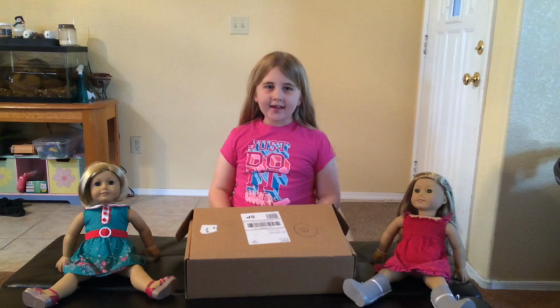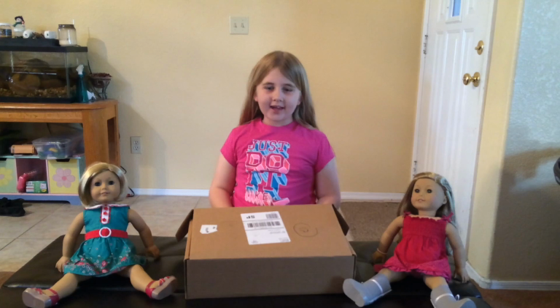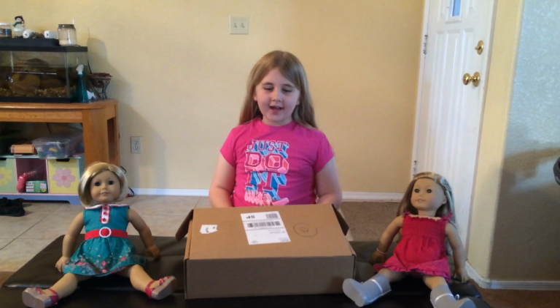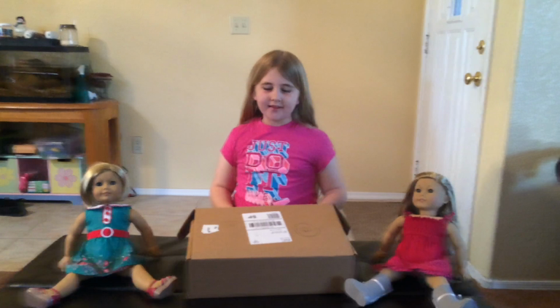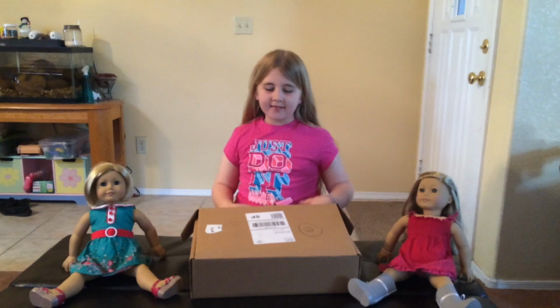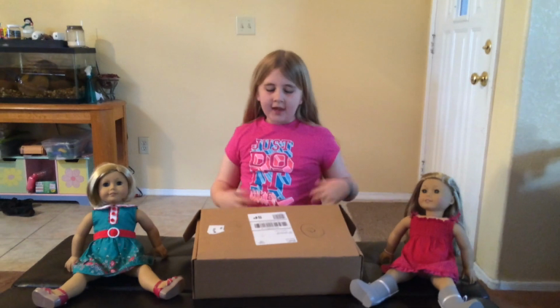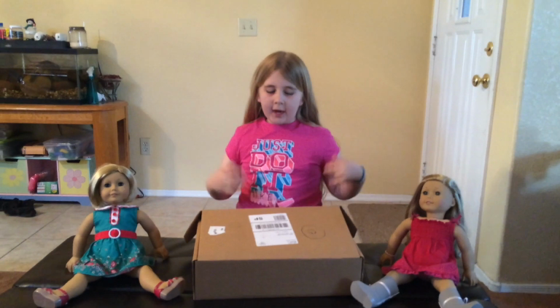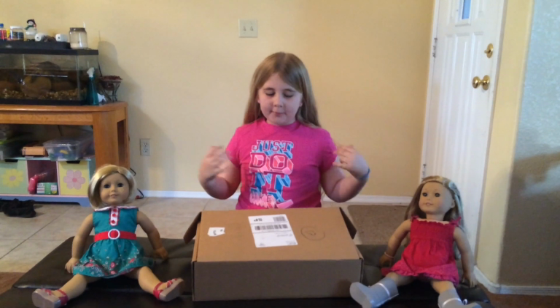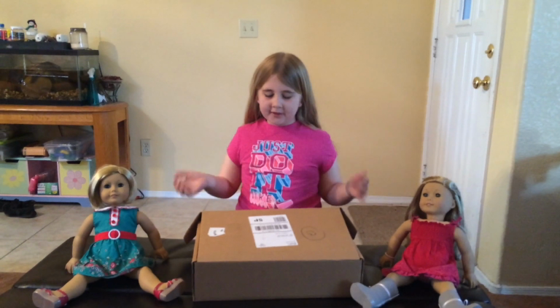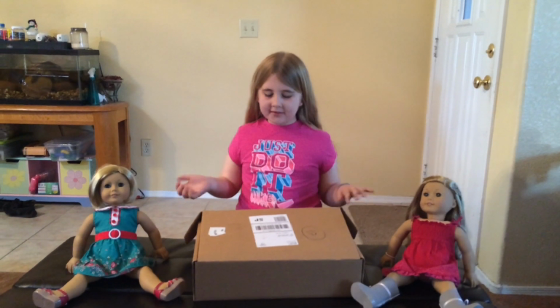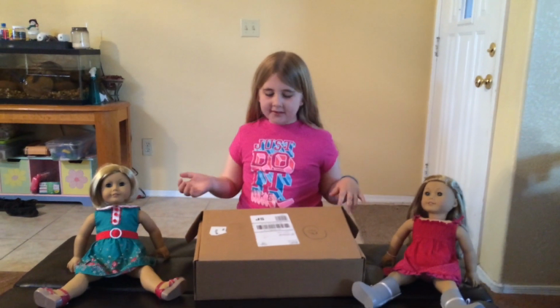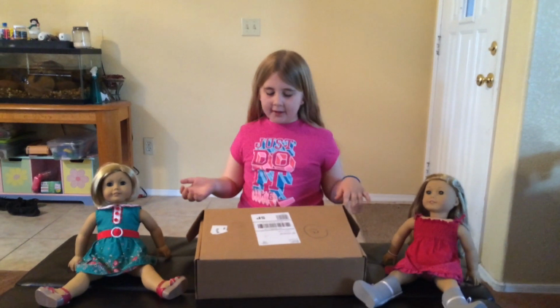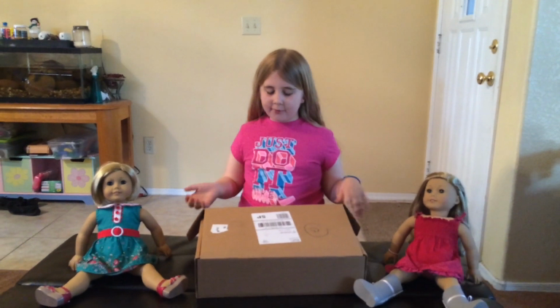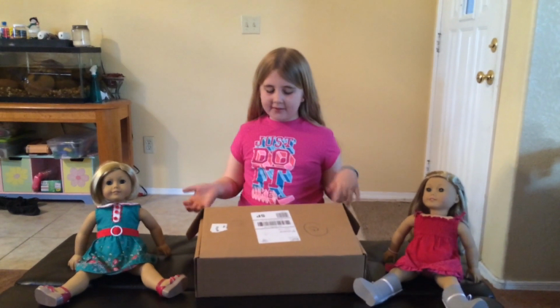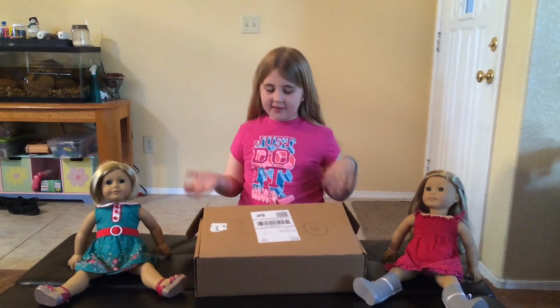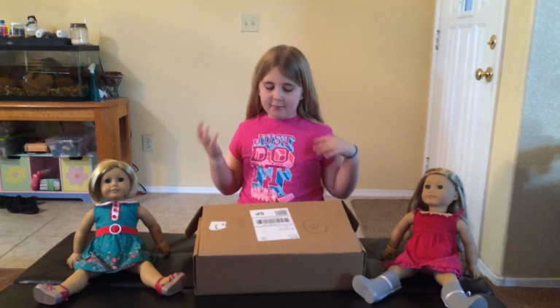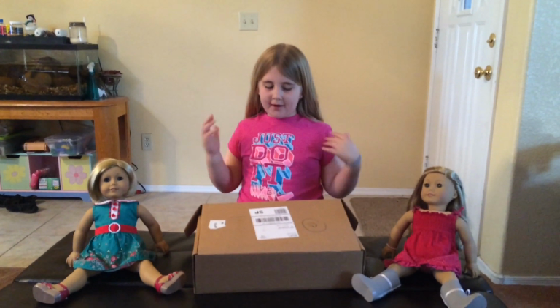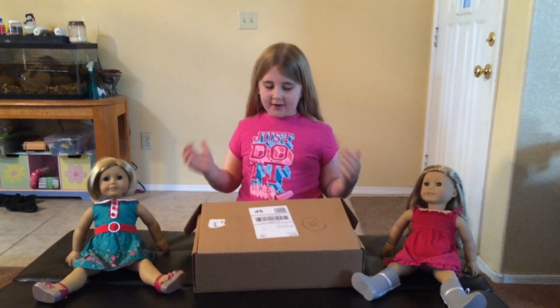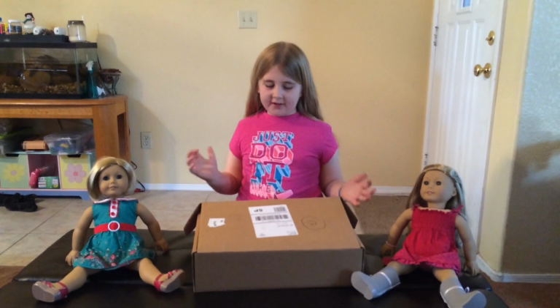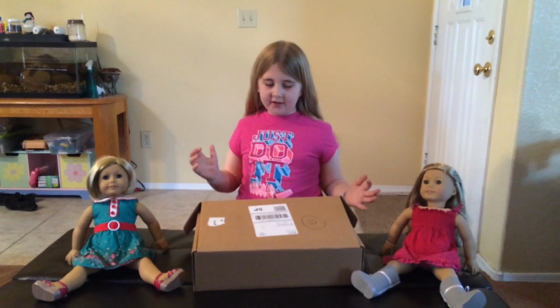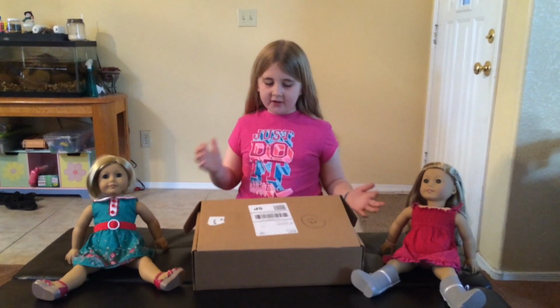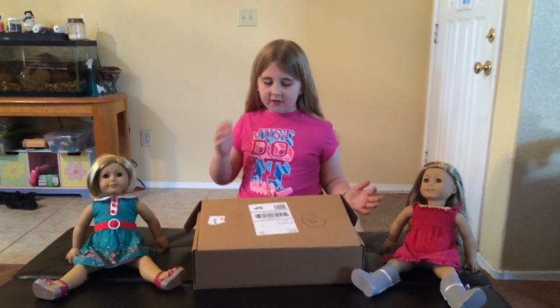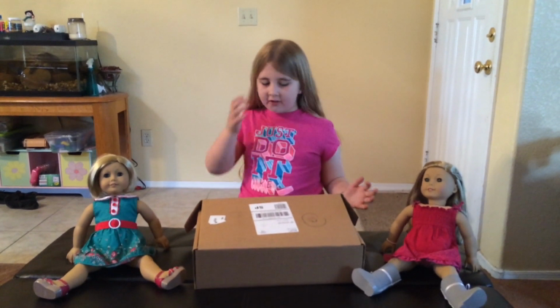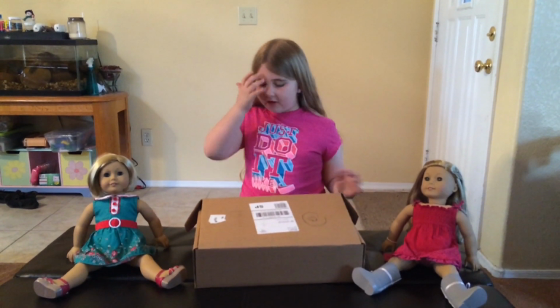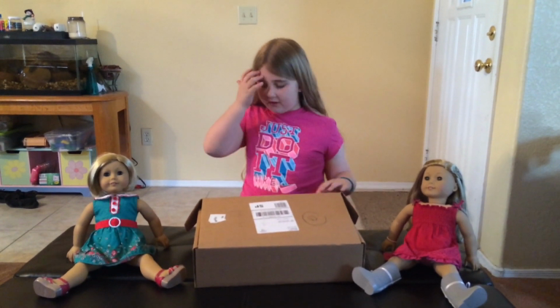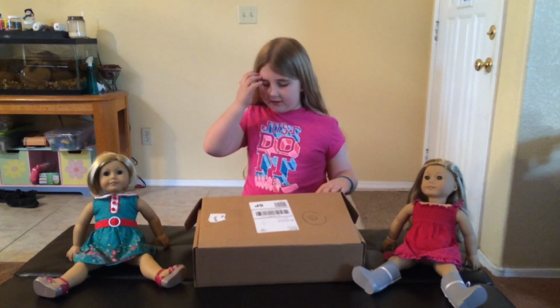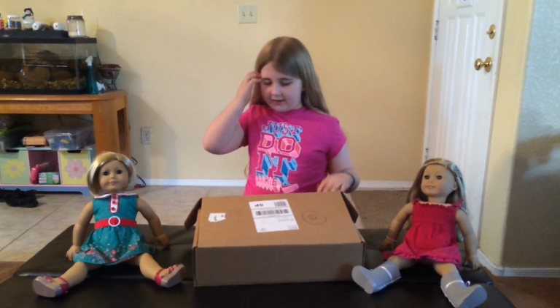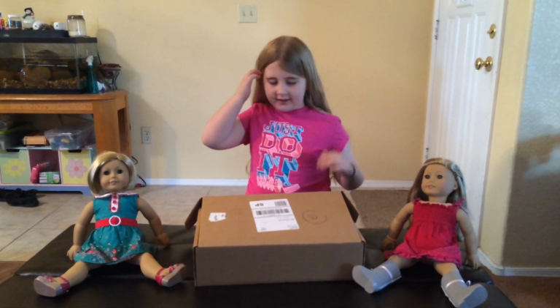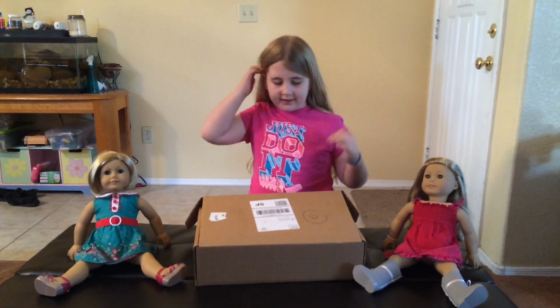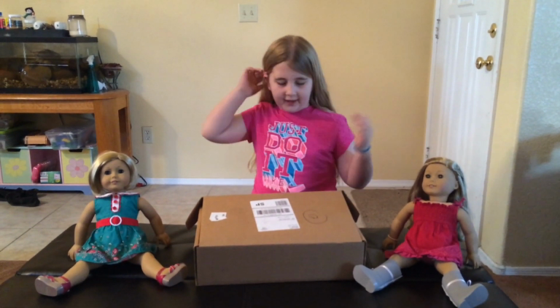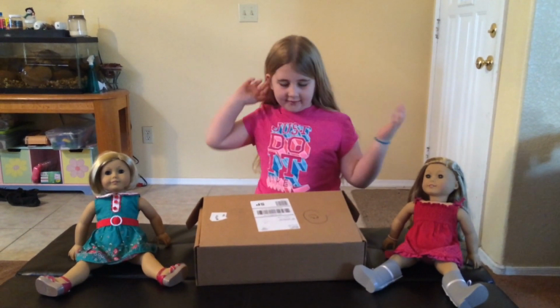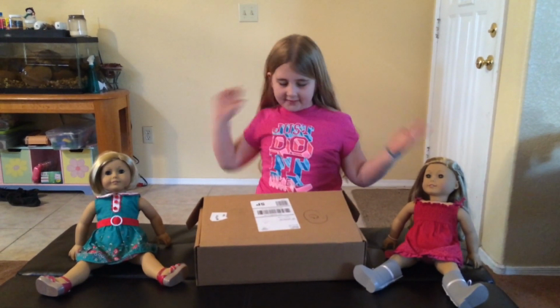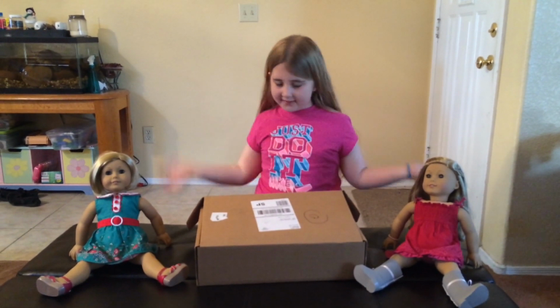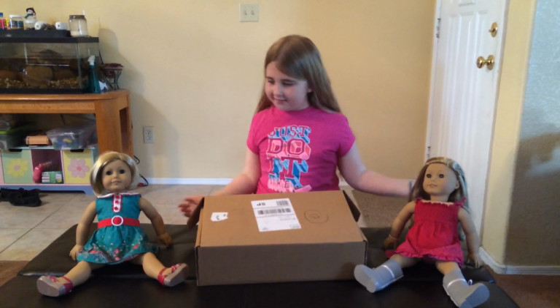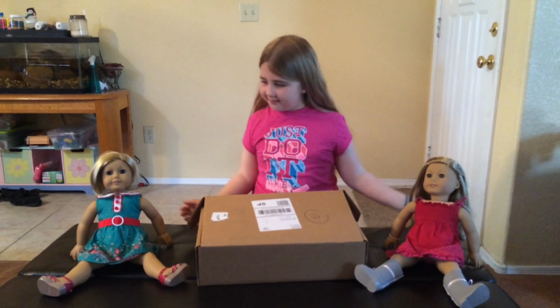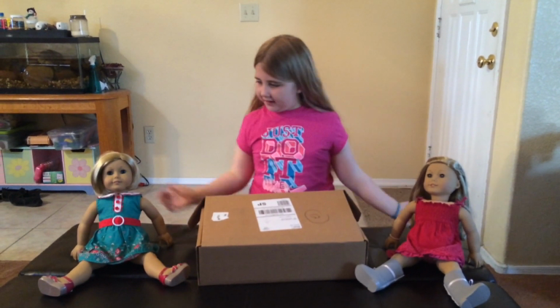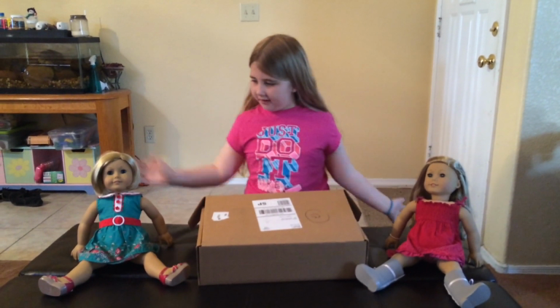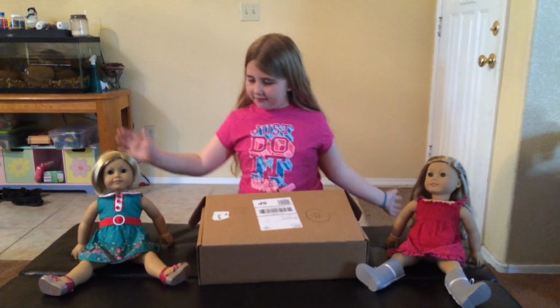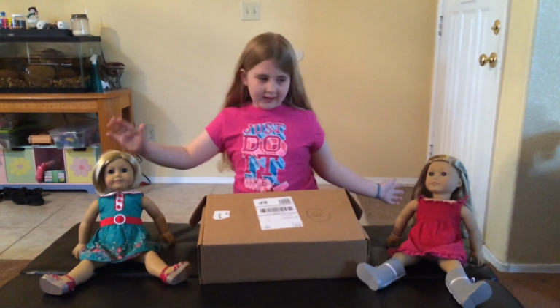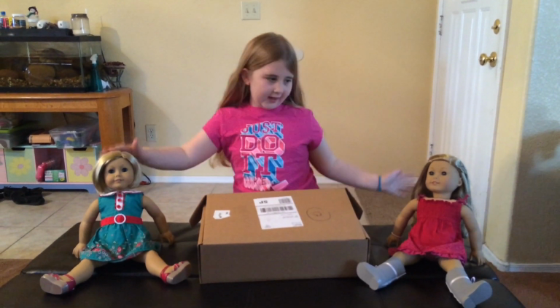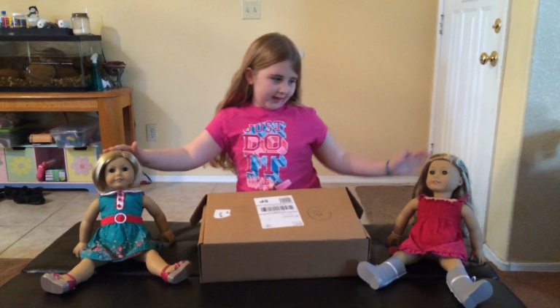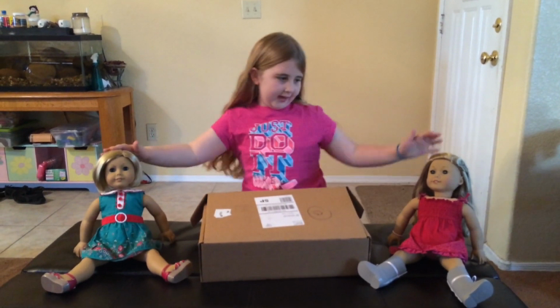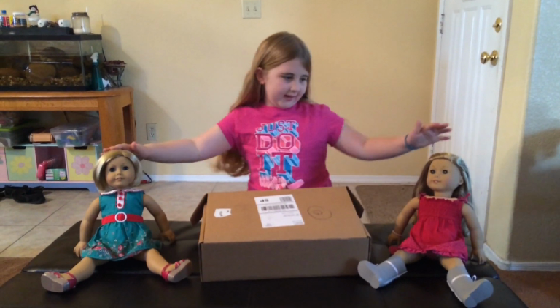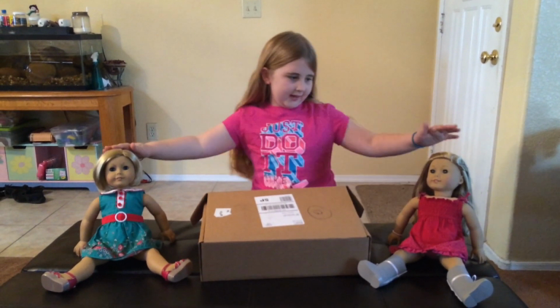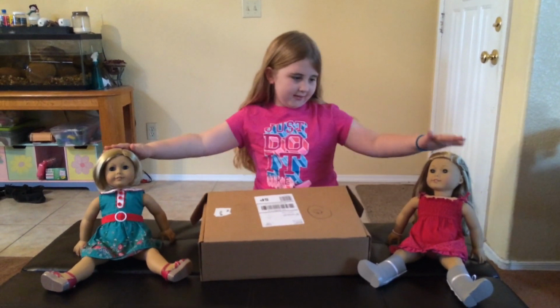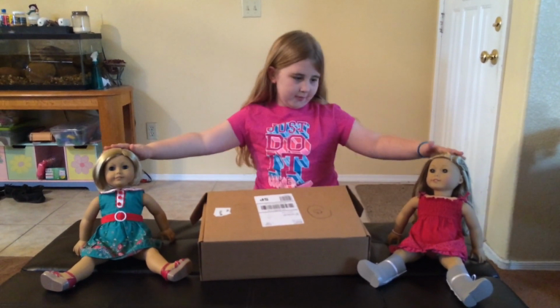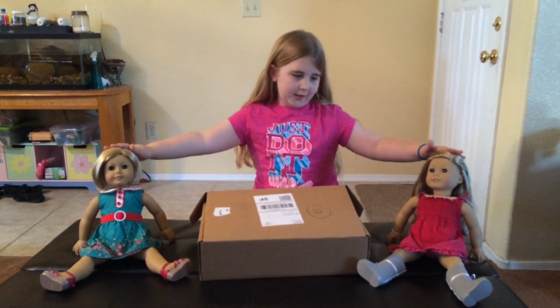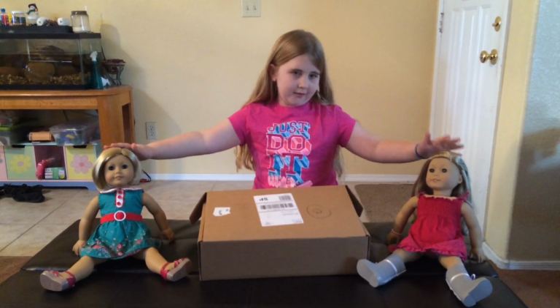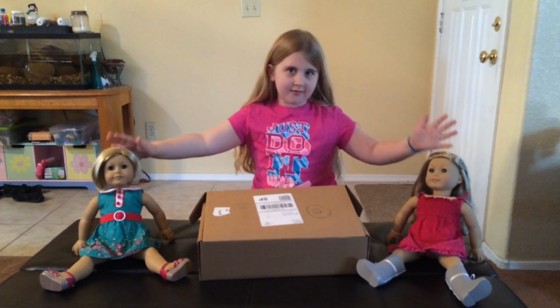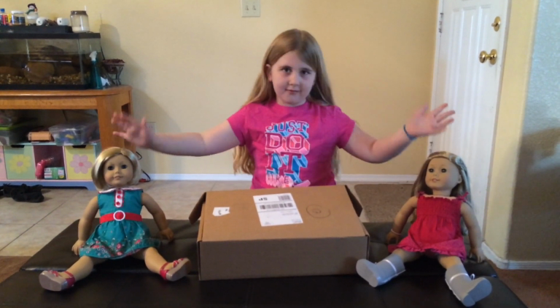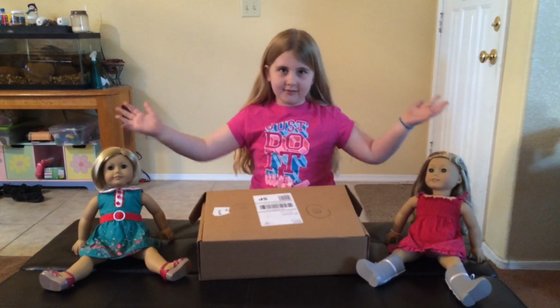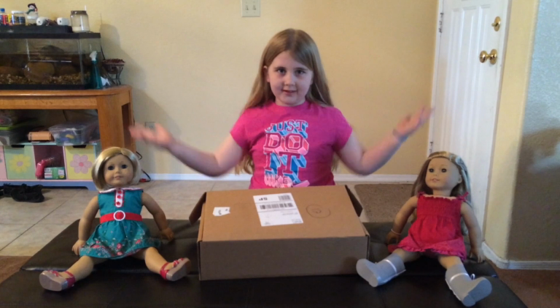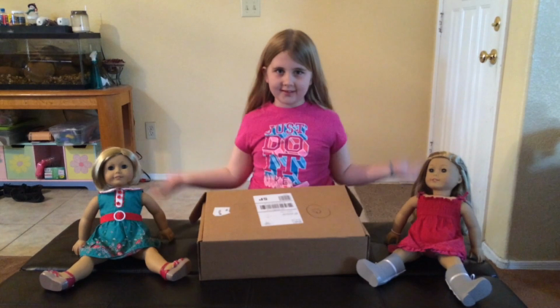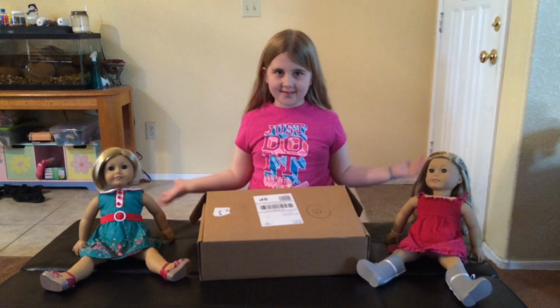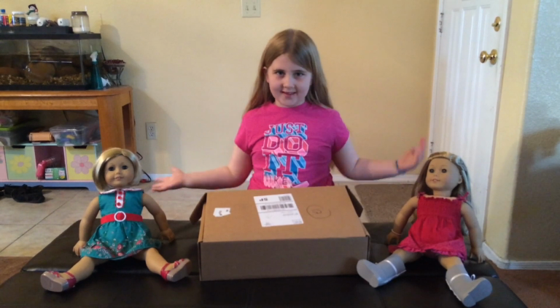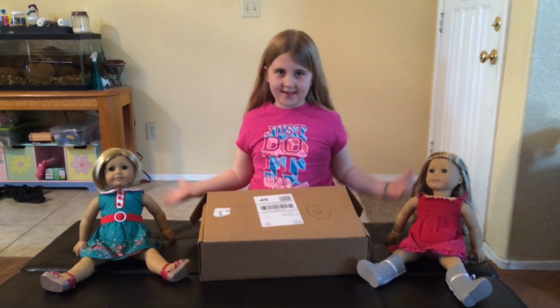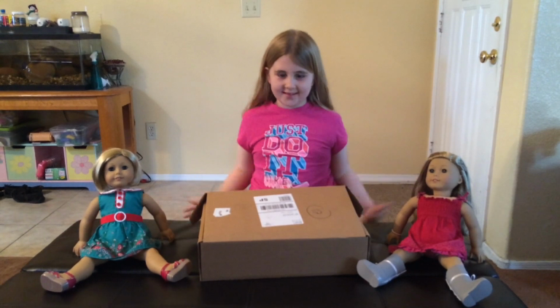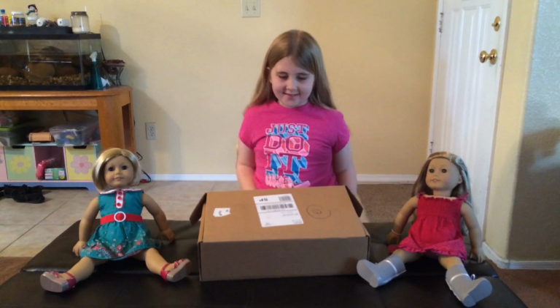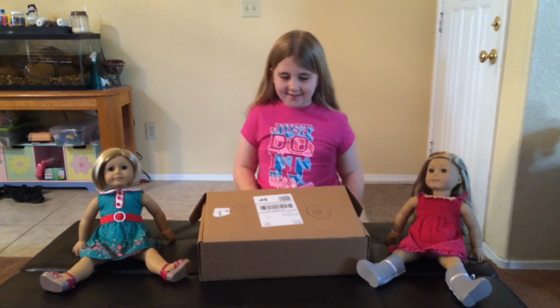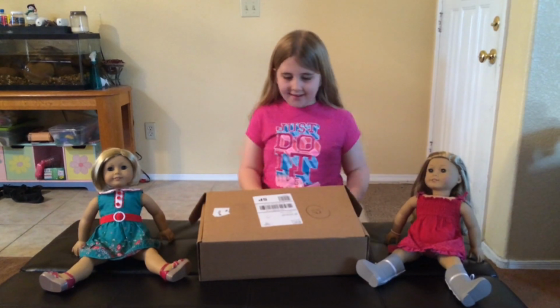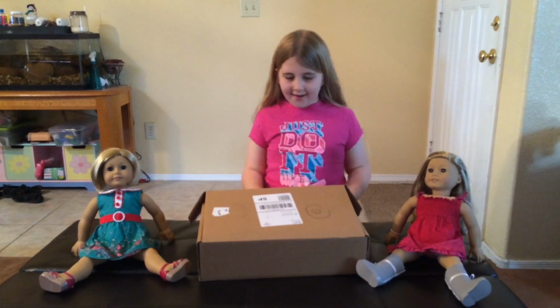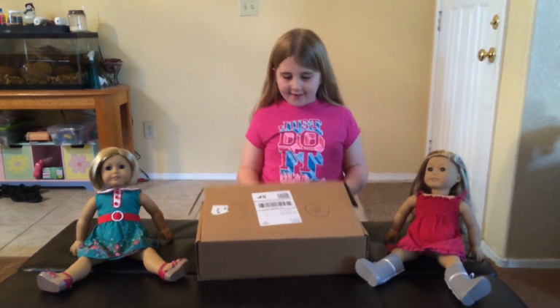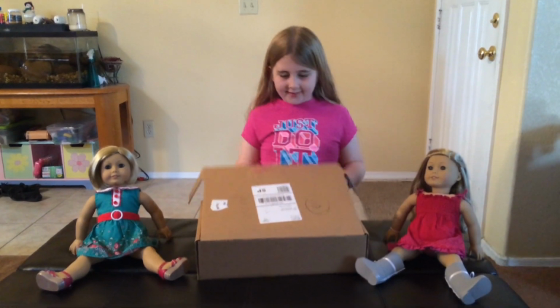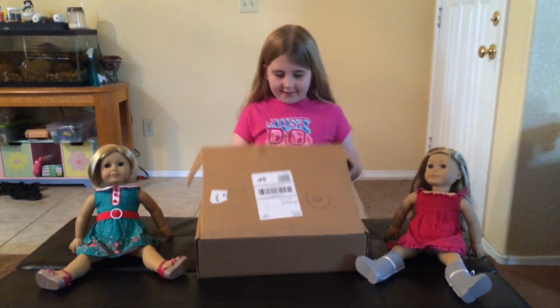Hi guys, I'm here today with an American Girl haul, and as you can see I have Kate and Isabel. So let's get started.